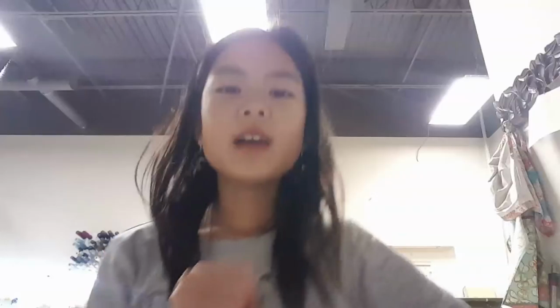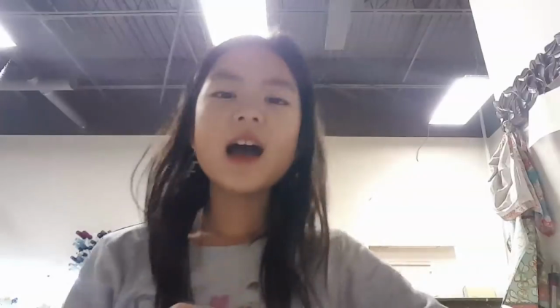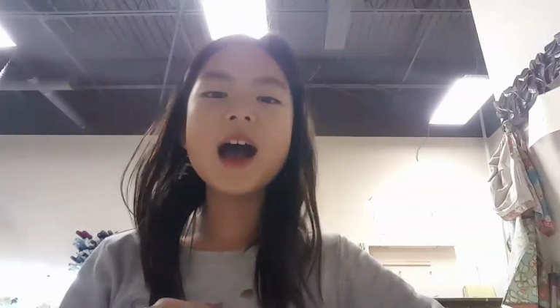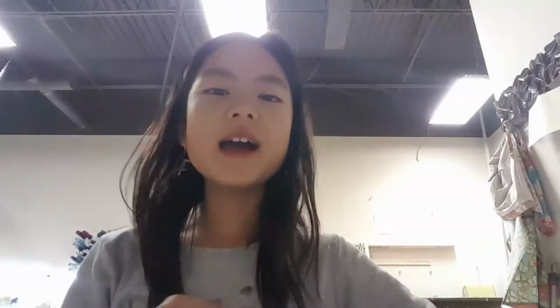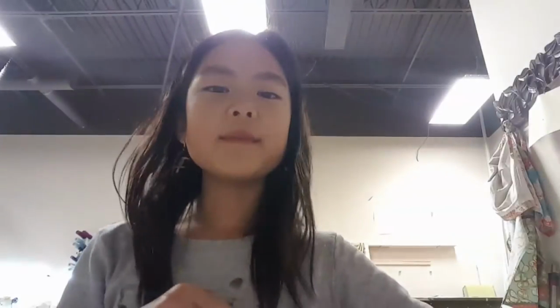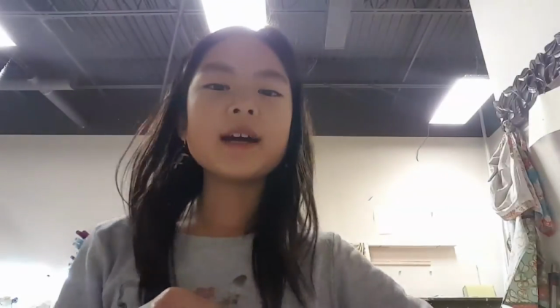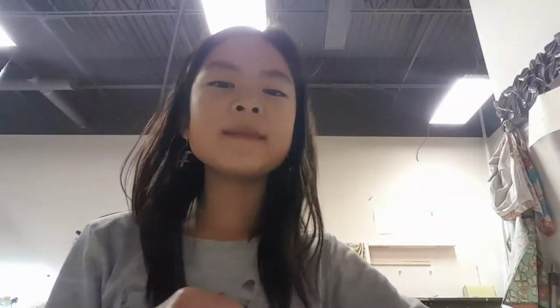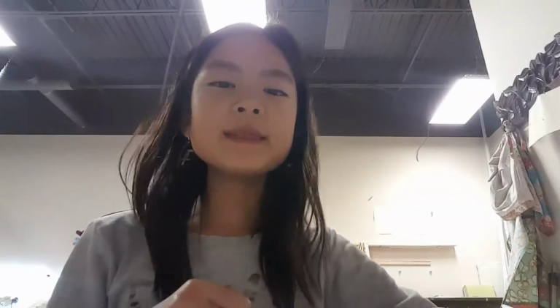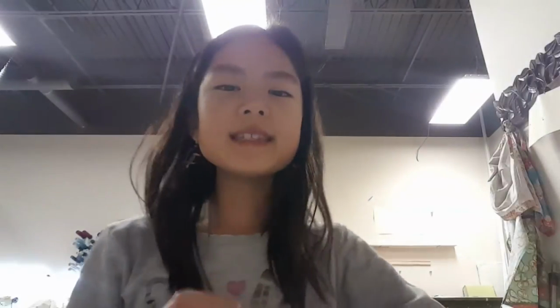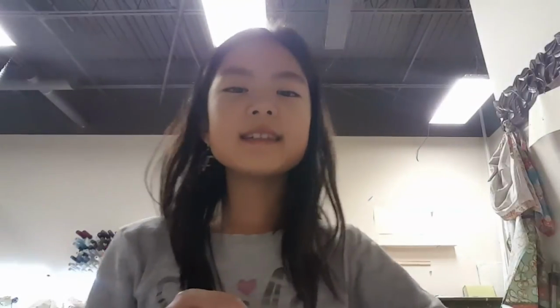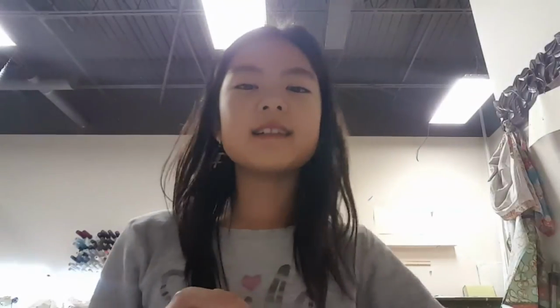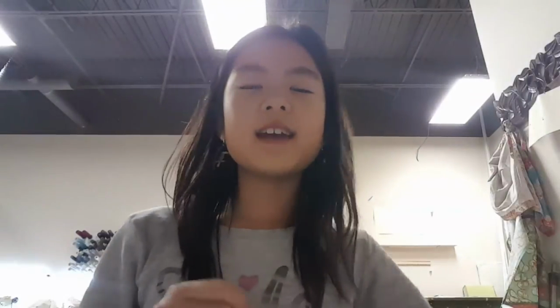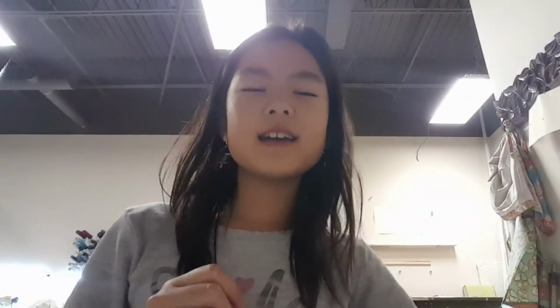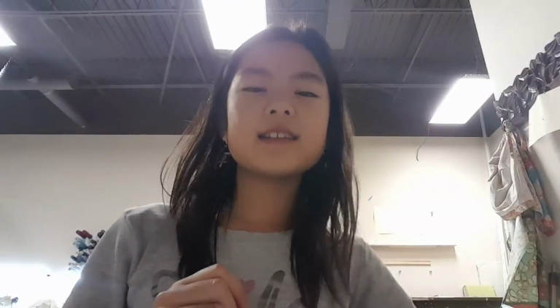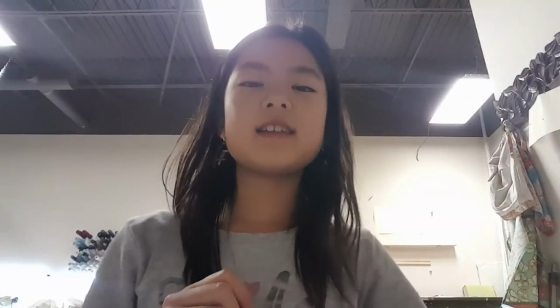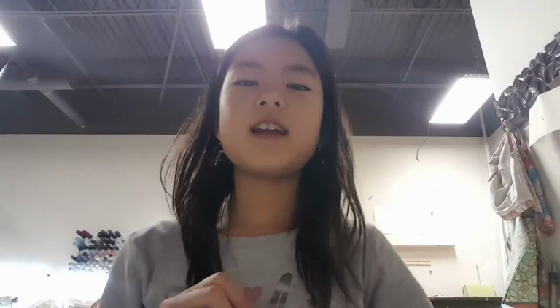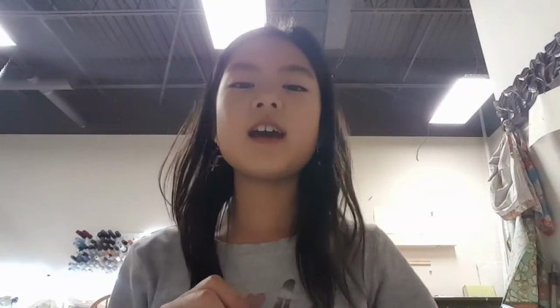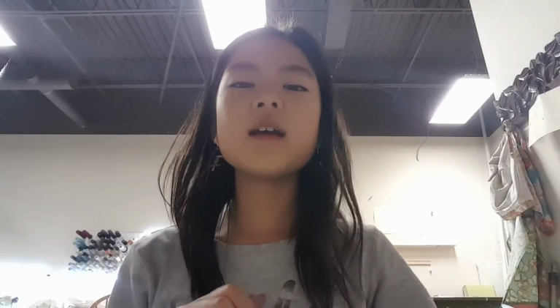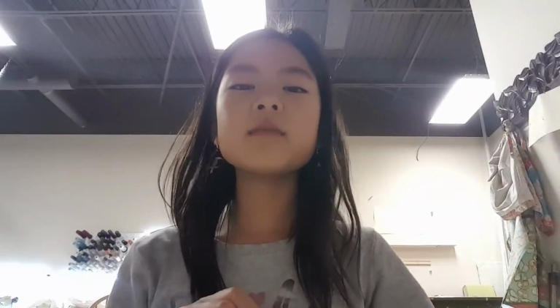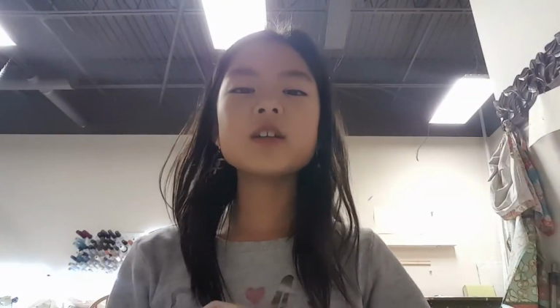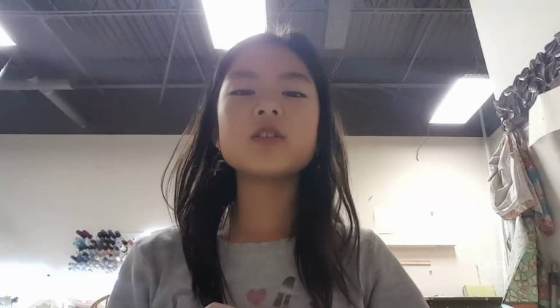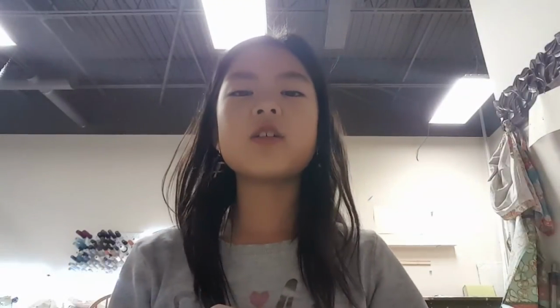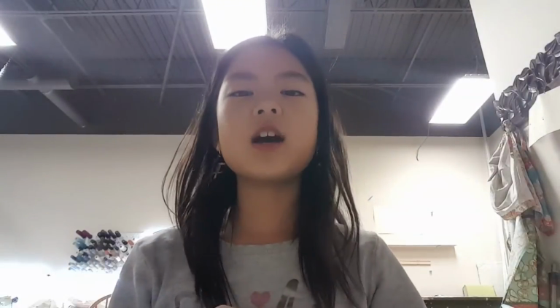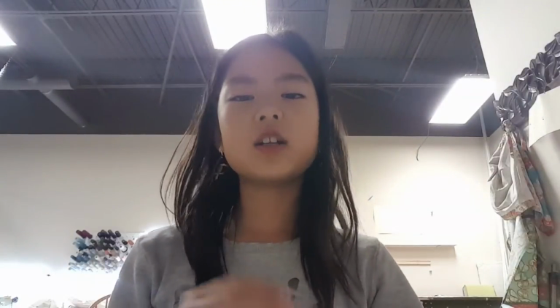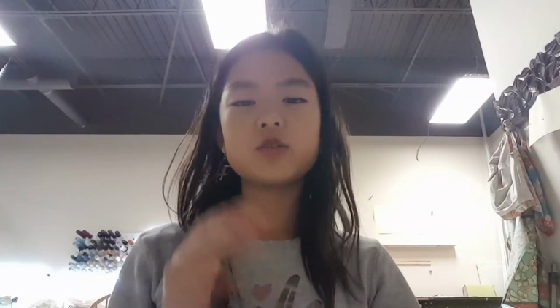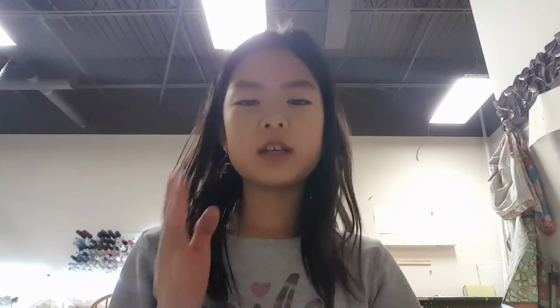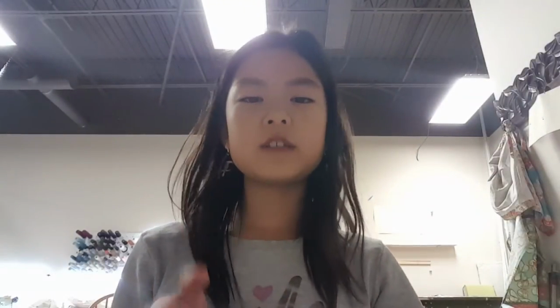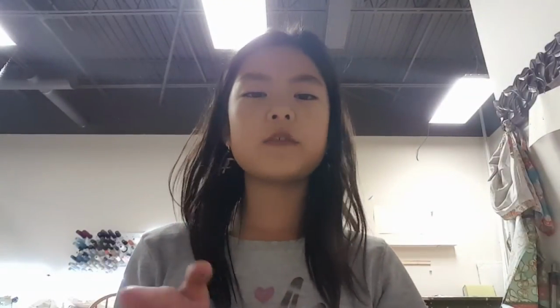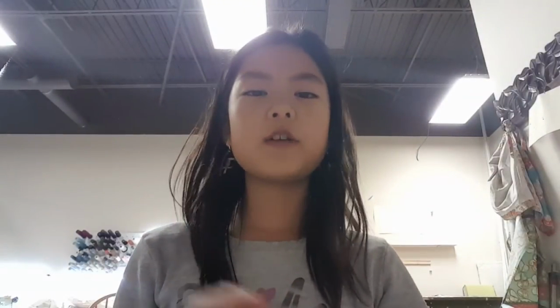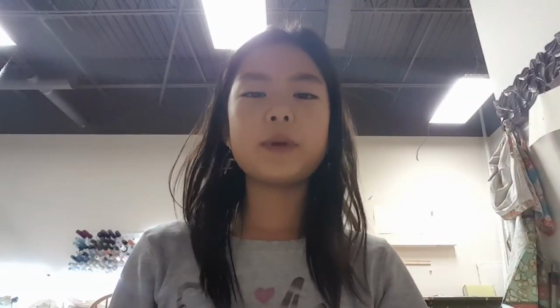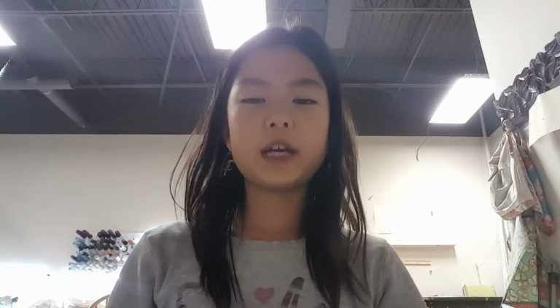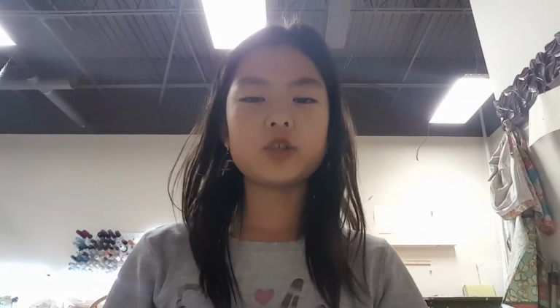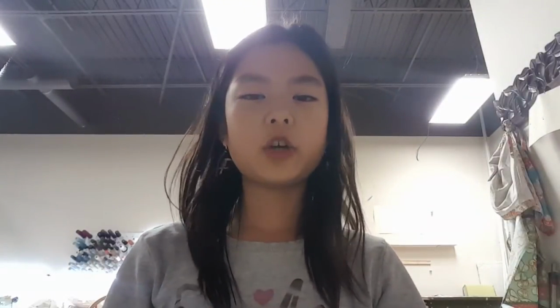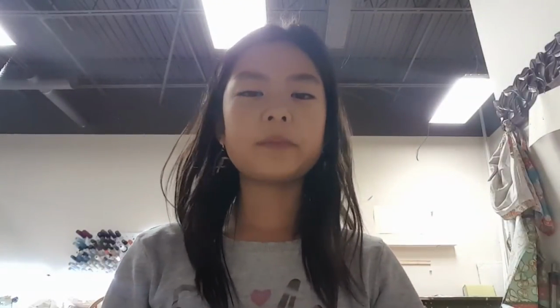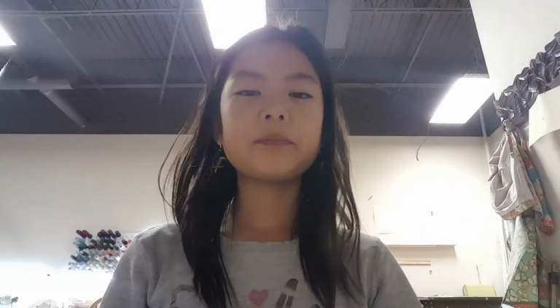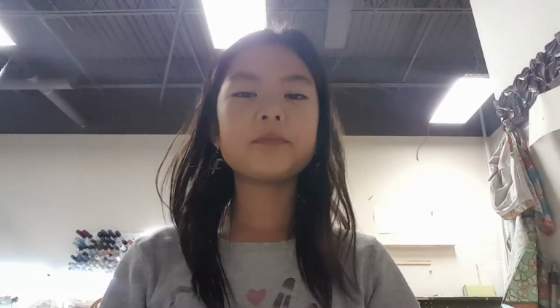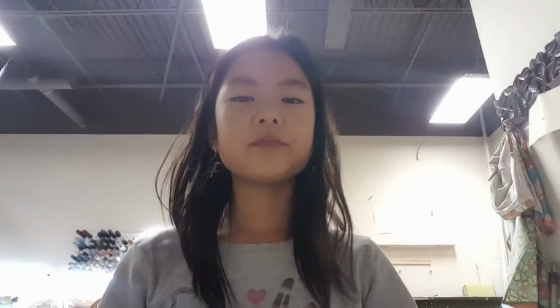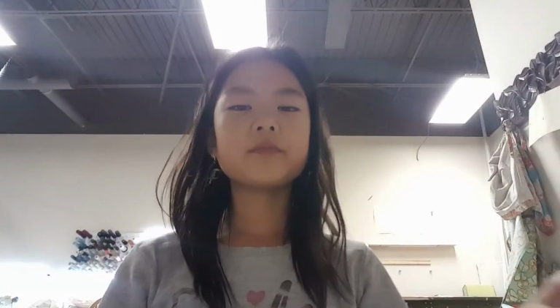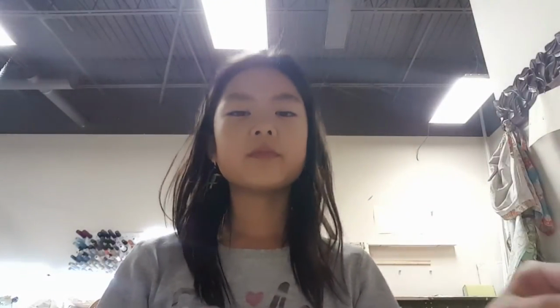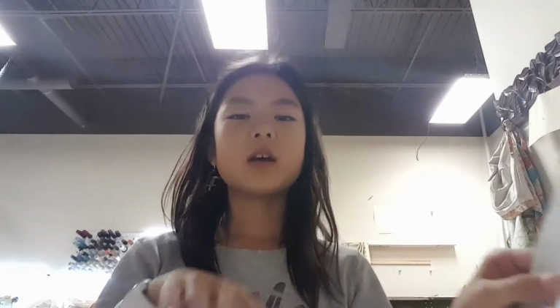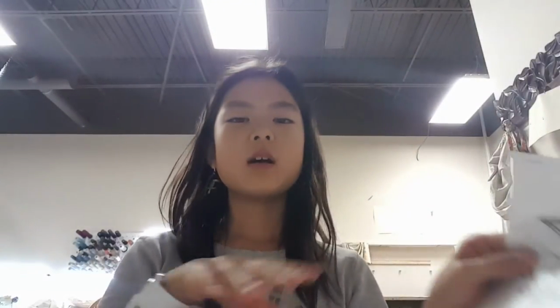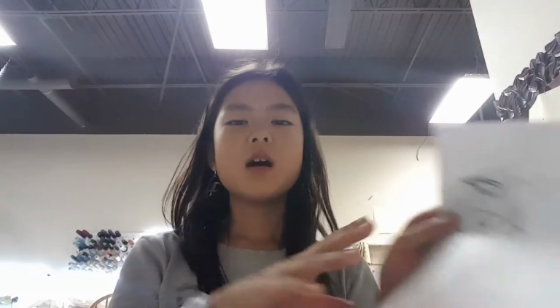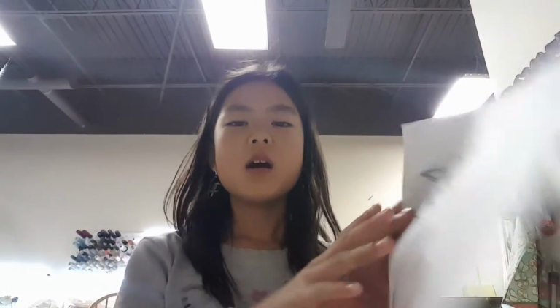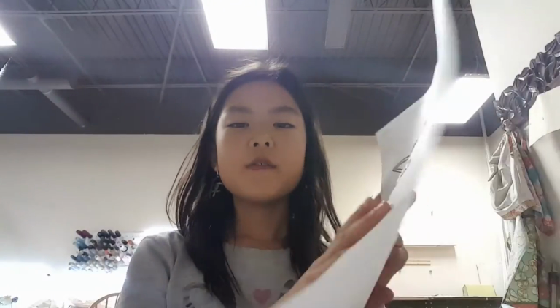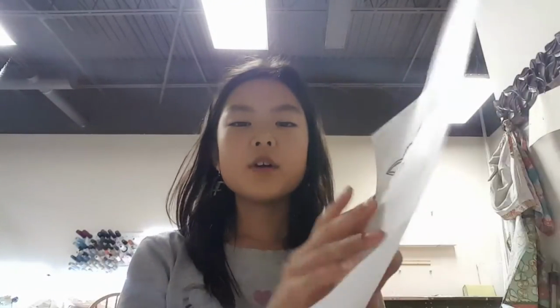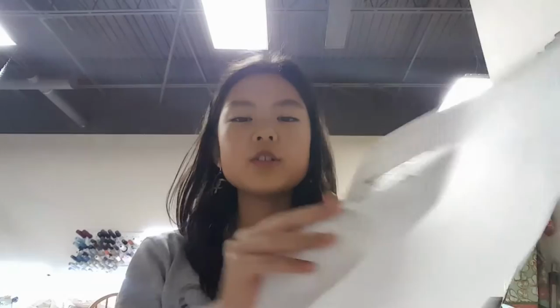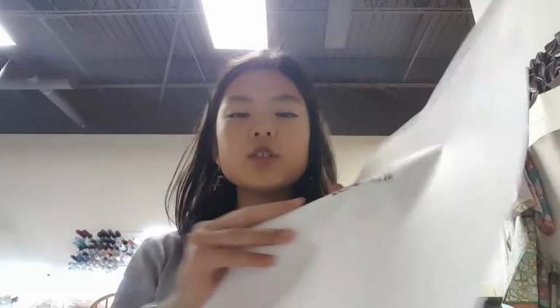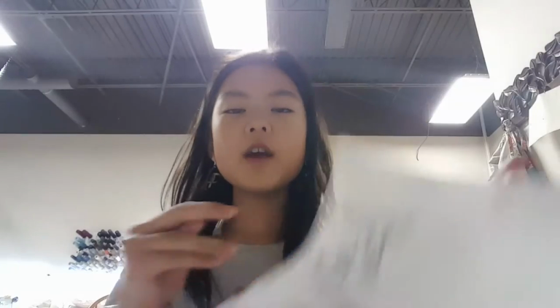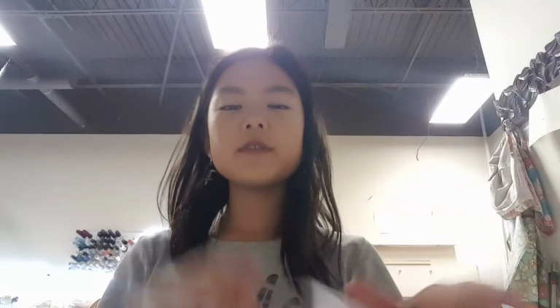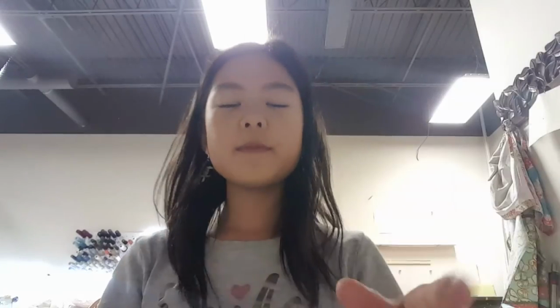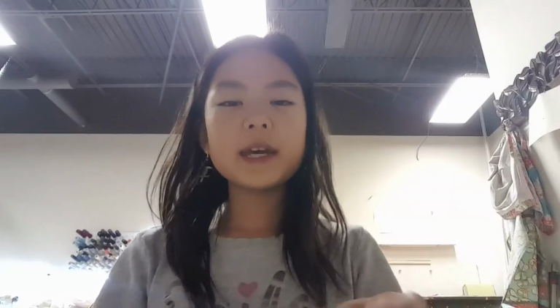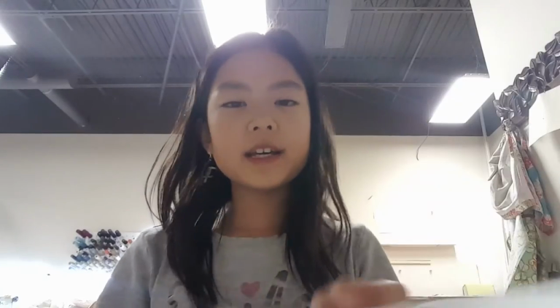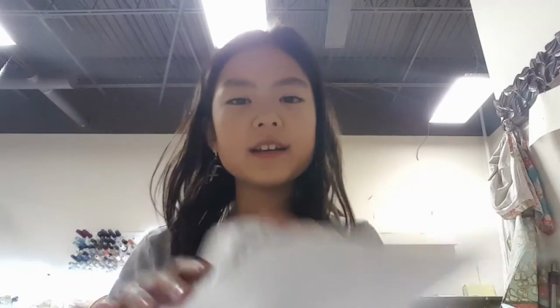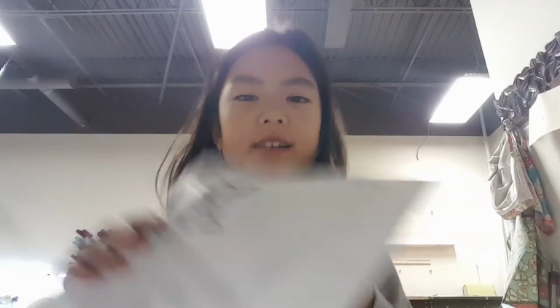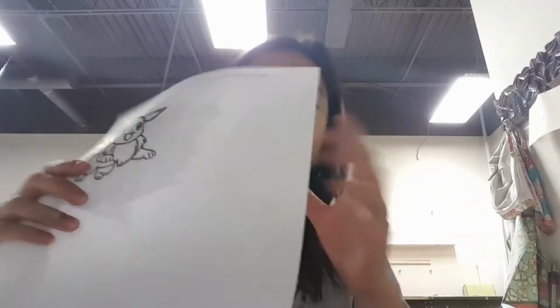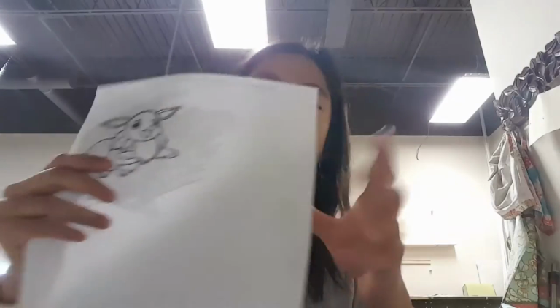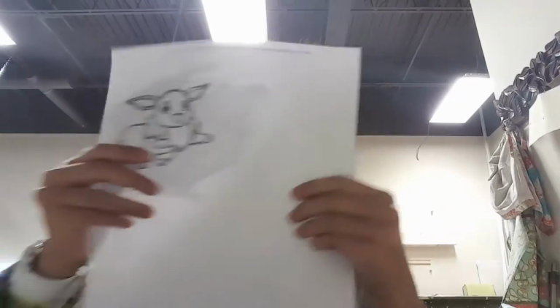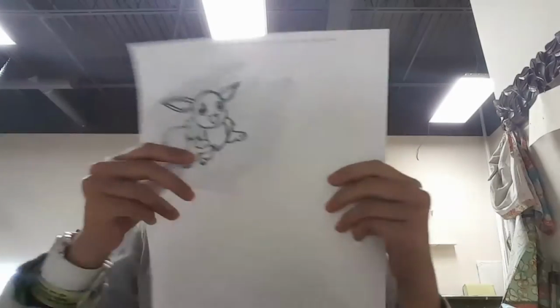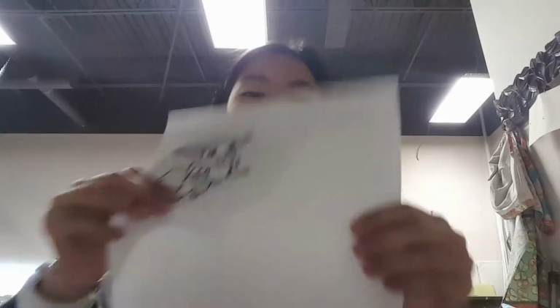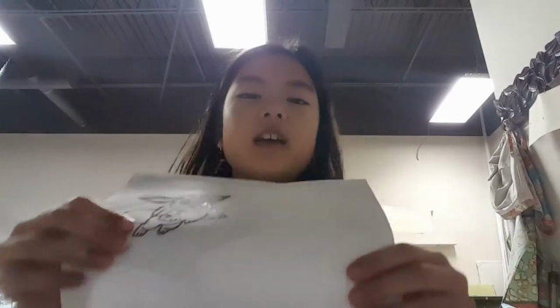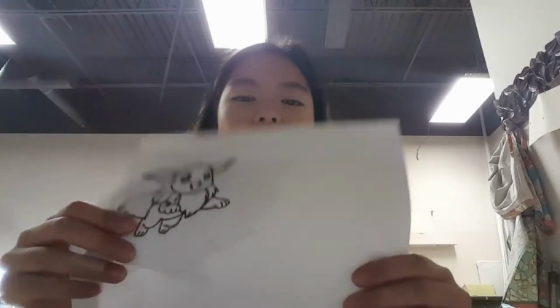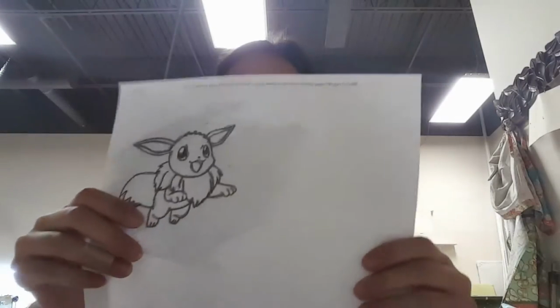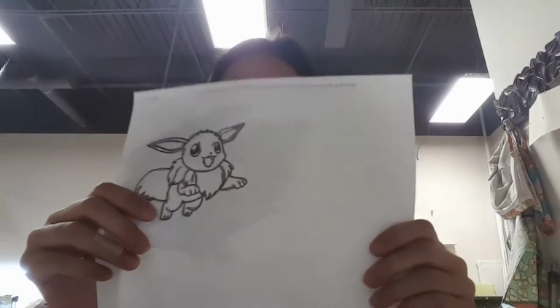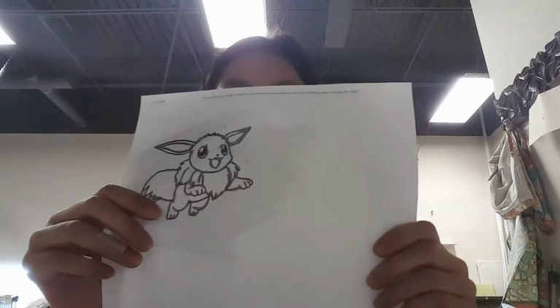Hi, my name is Cecilia, and today I'm going to show you how to transfer a picture. First, you have to pick your picture.